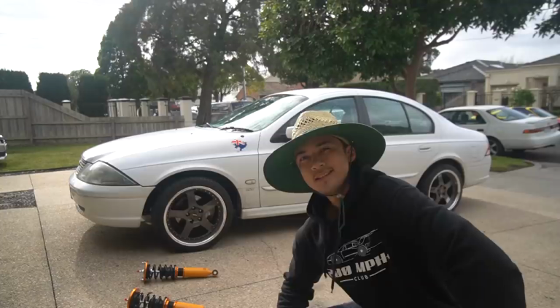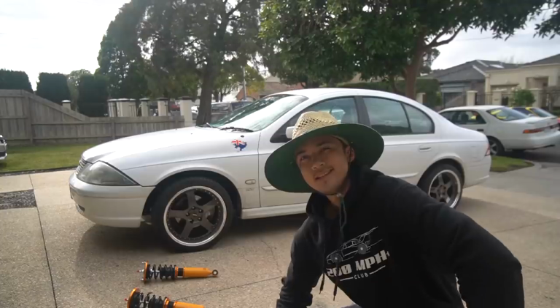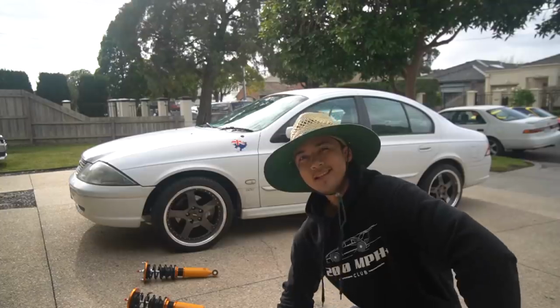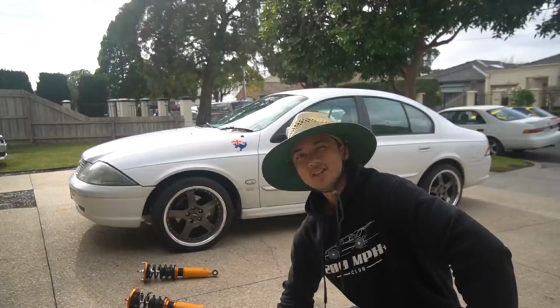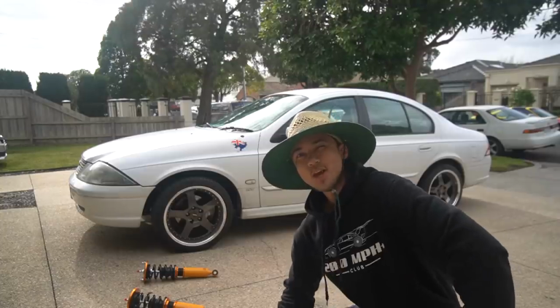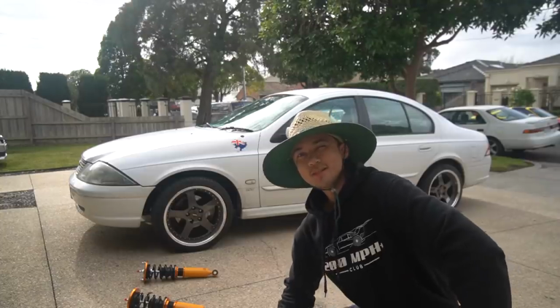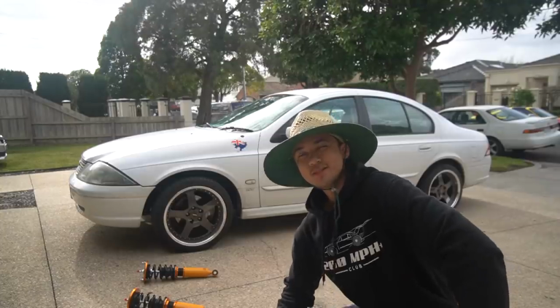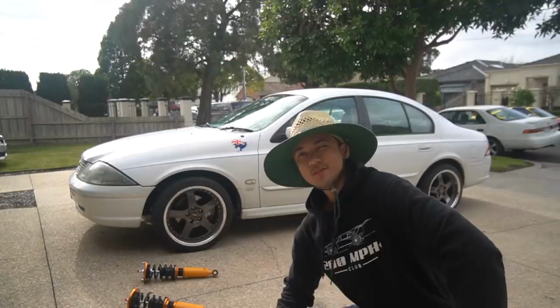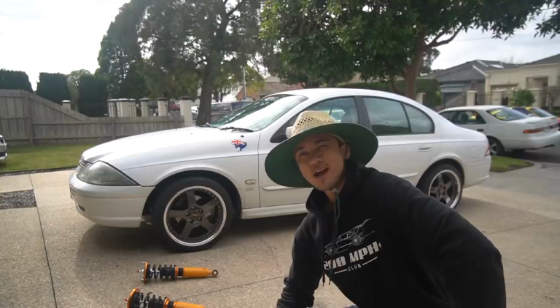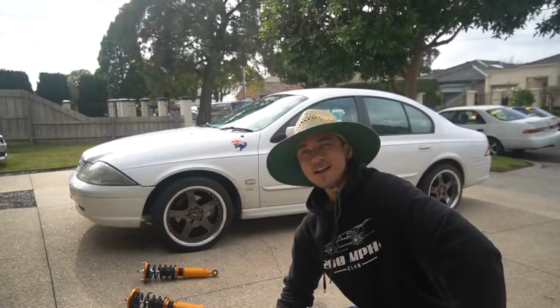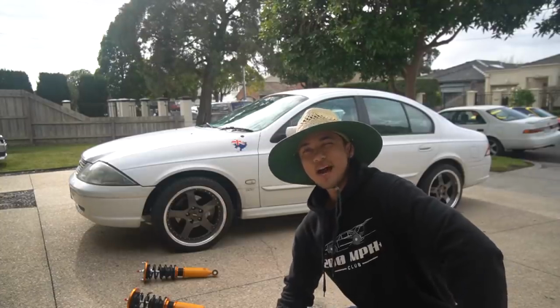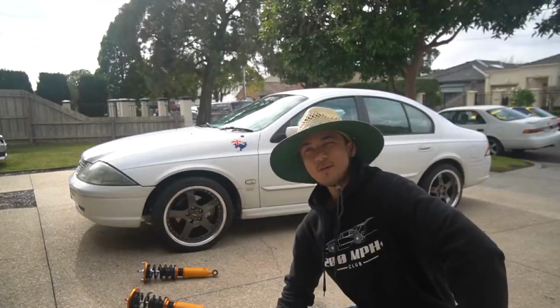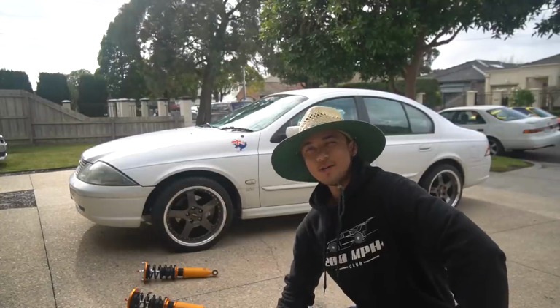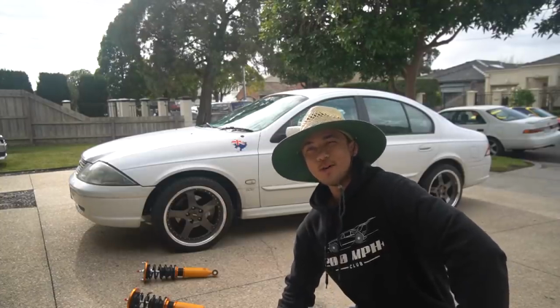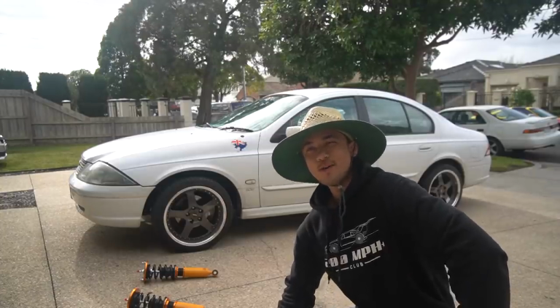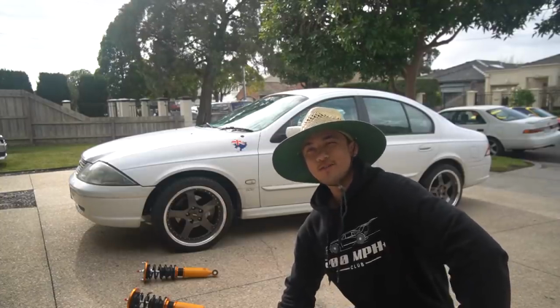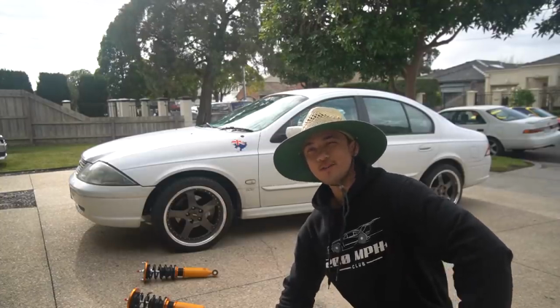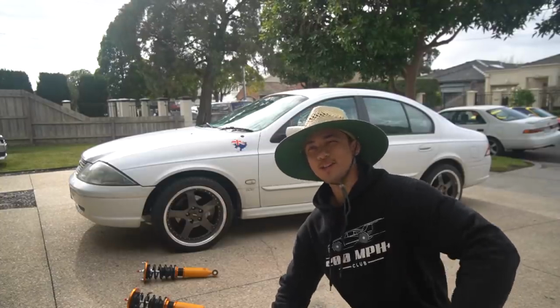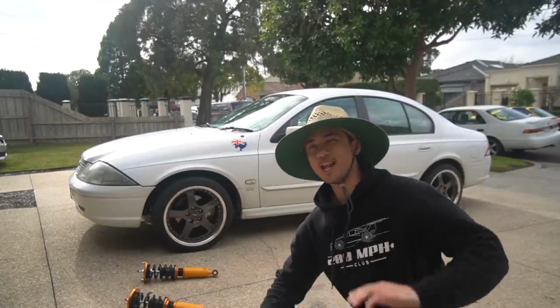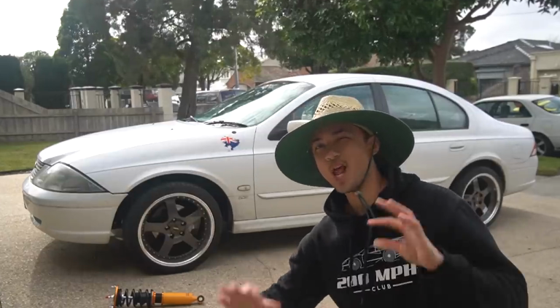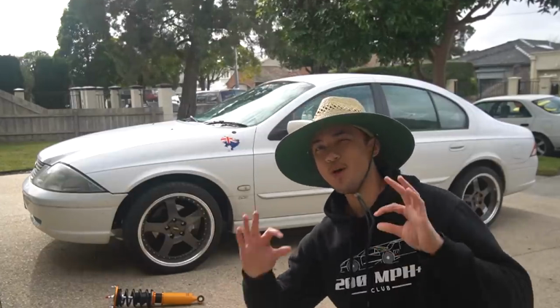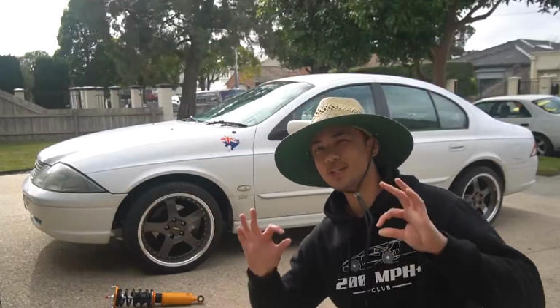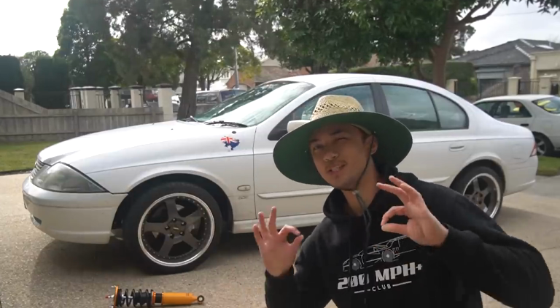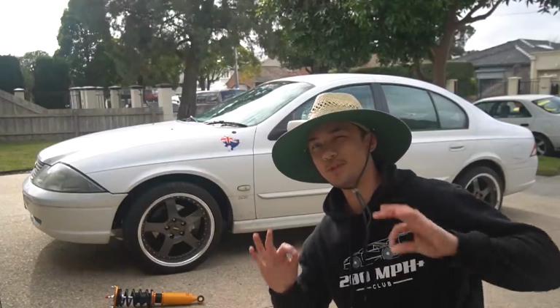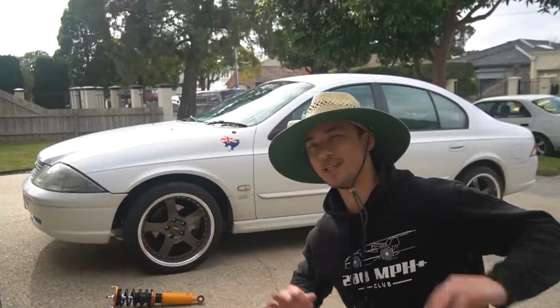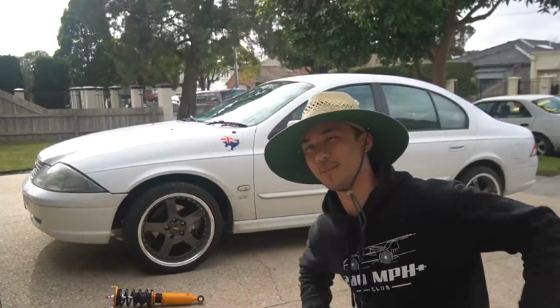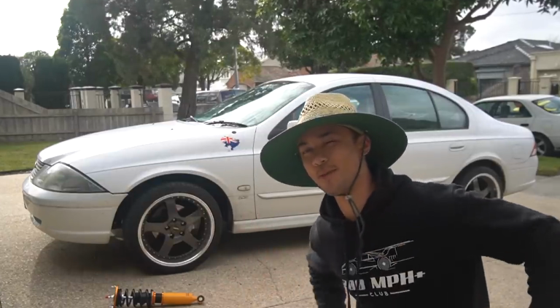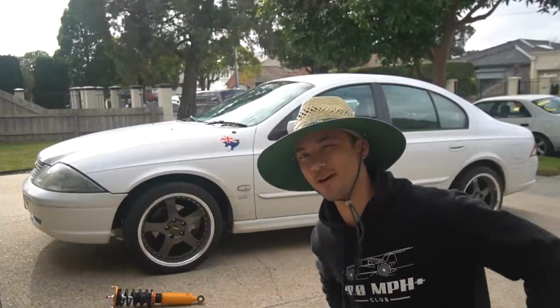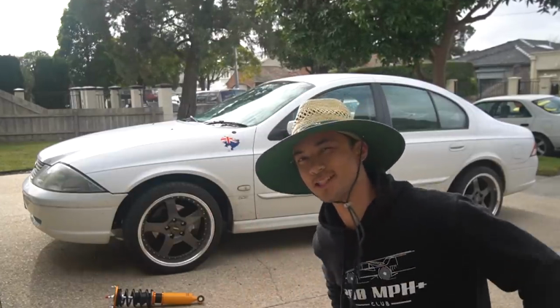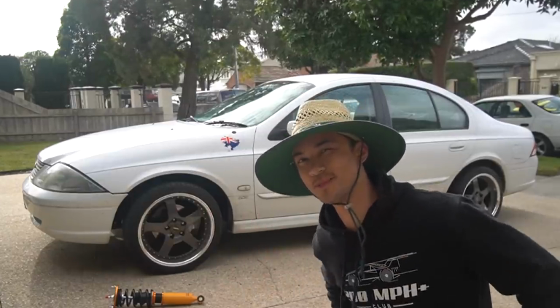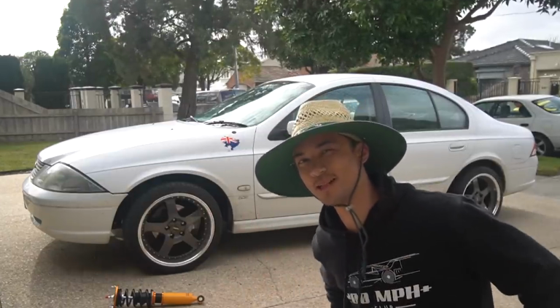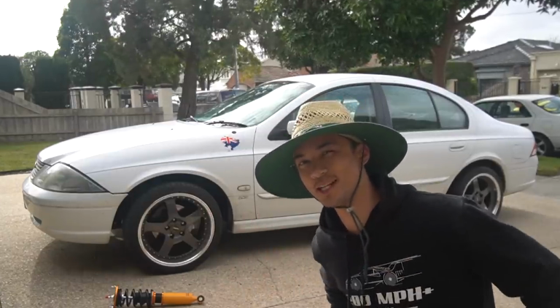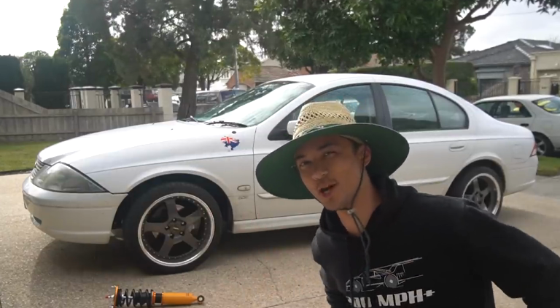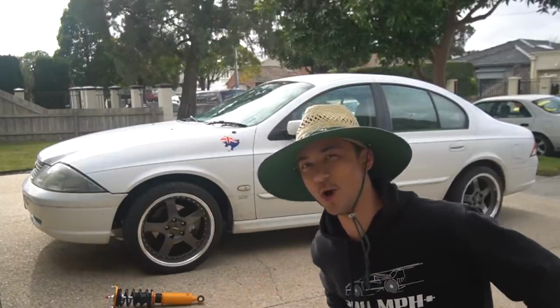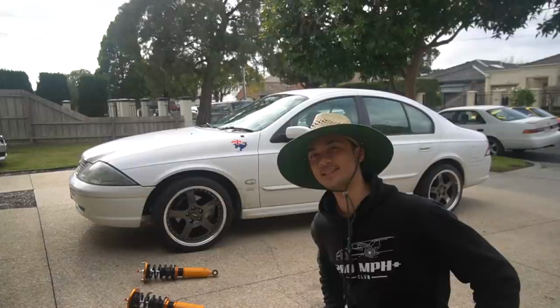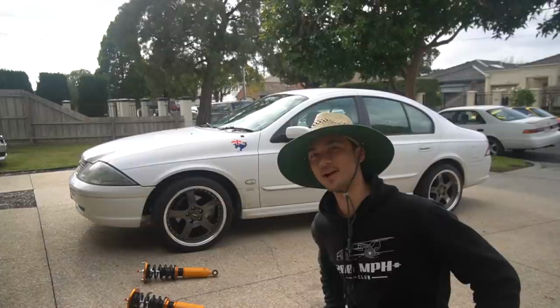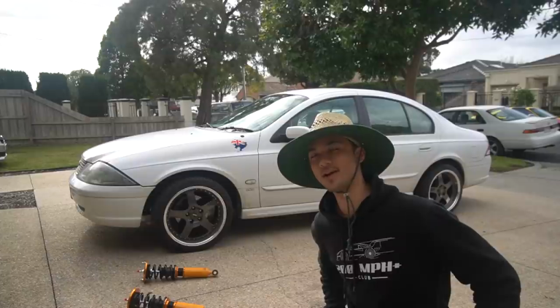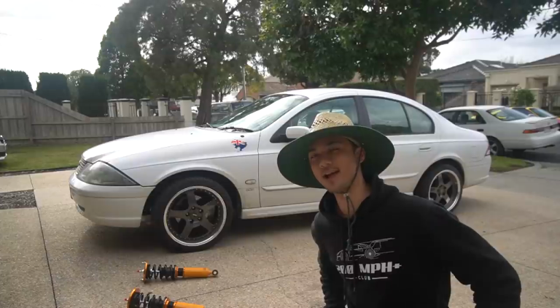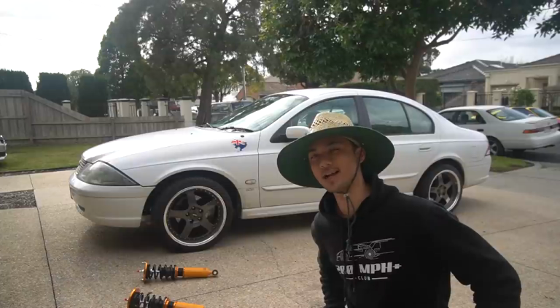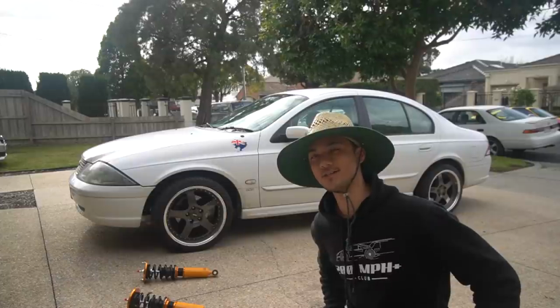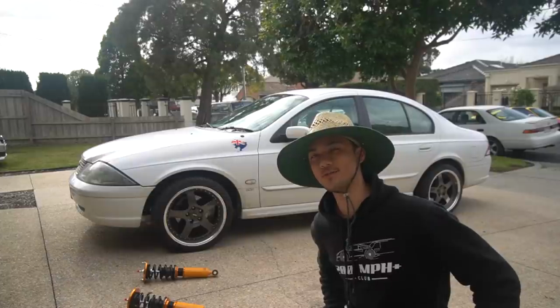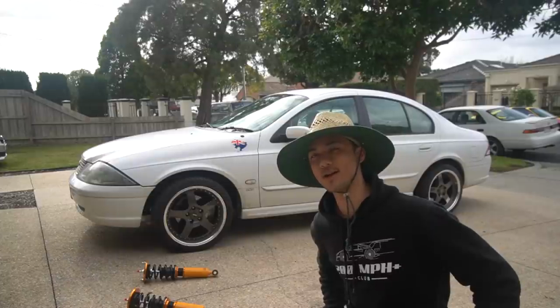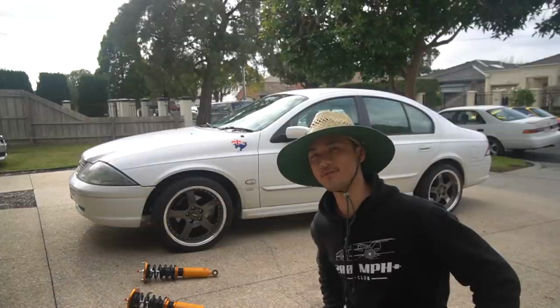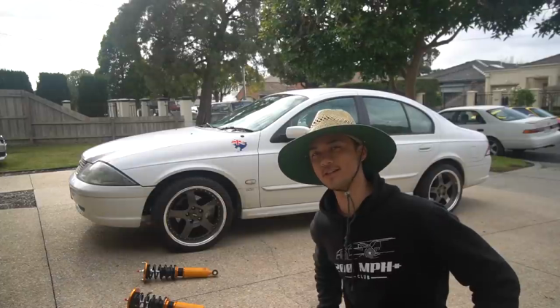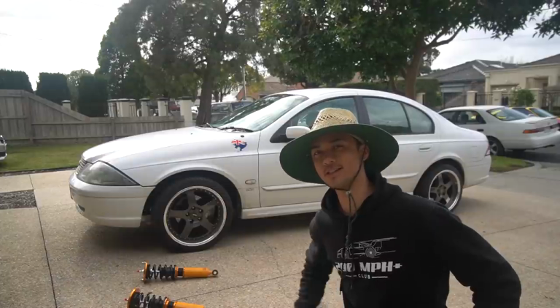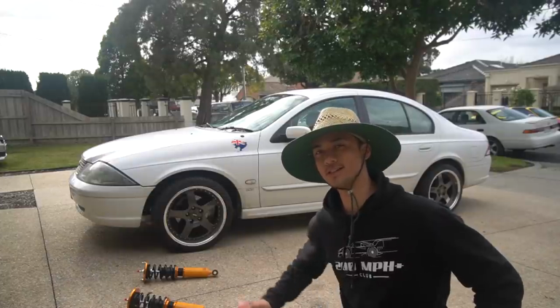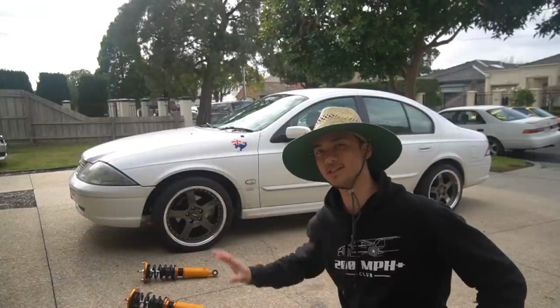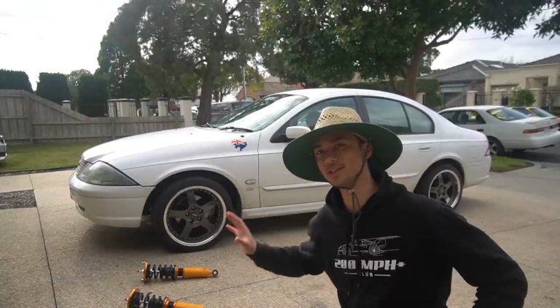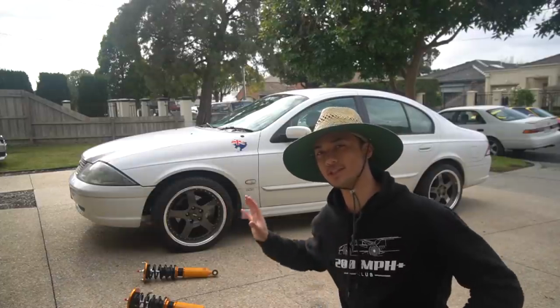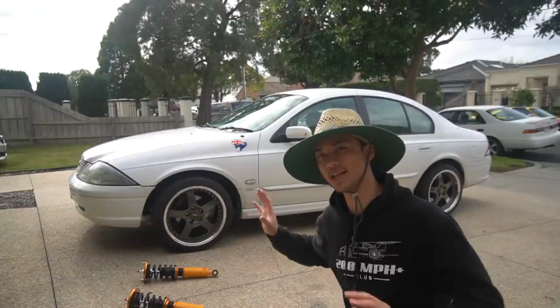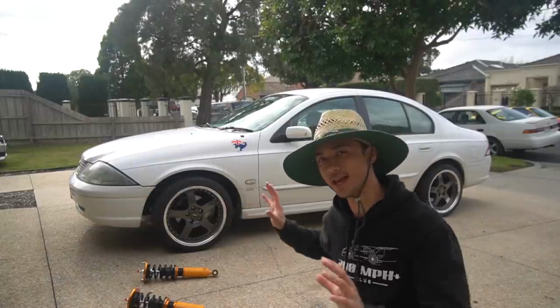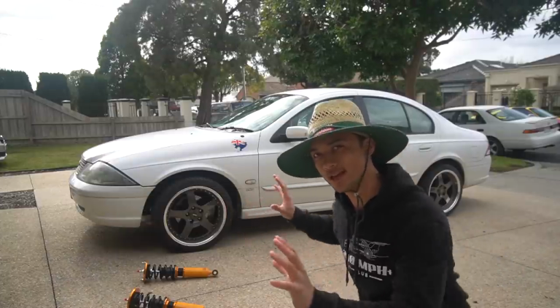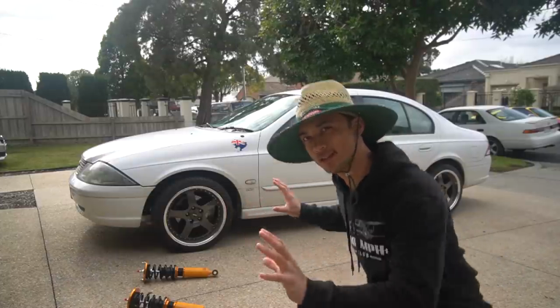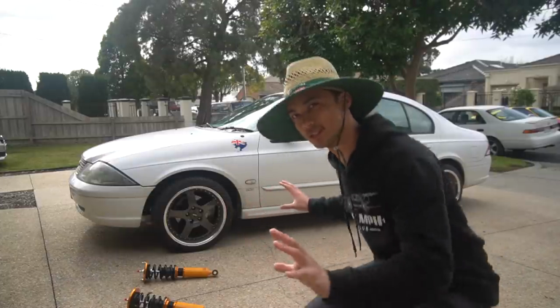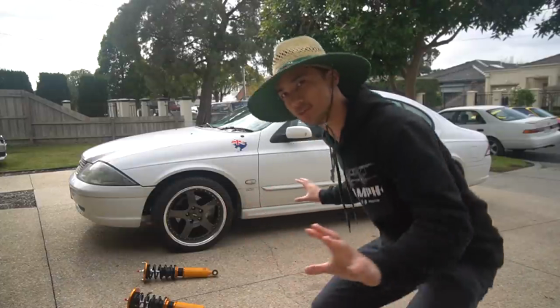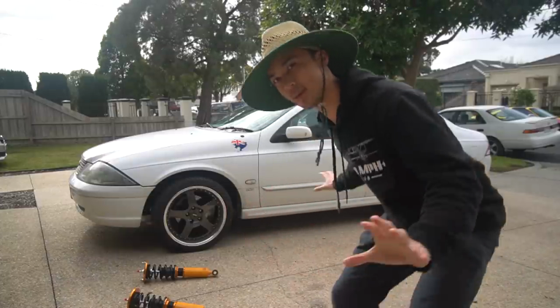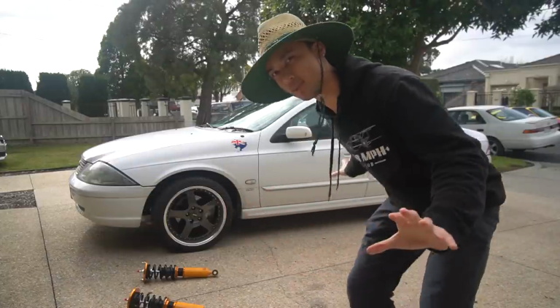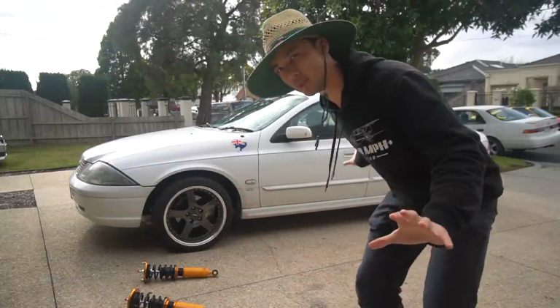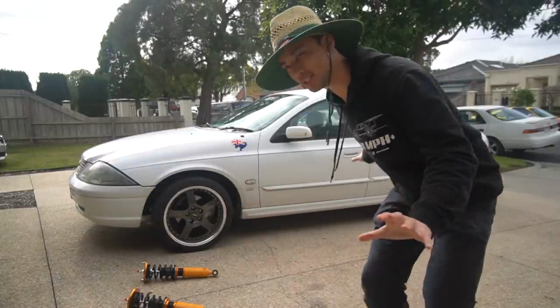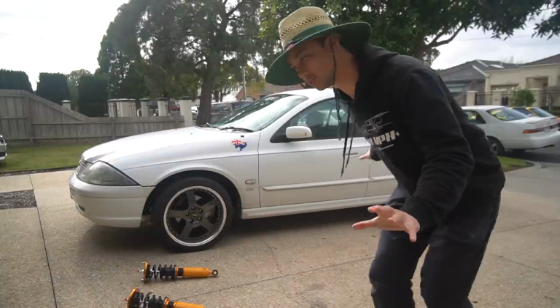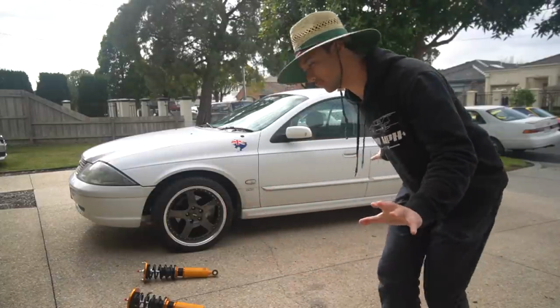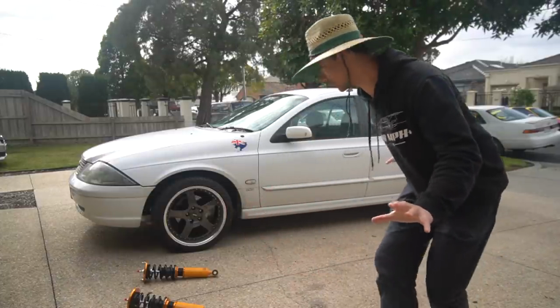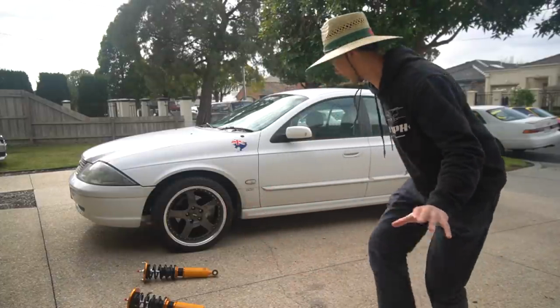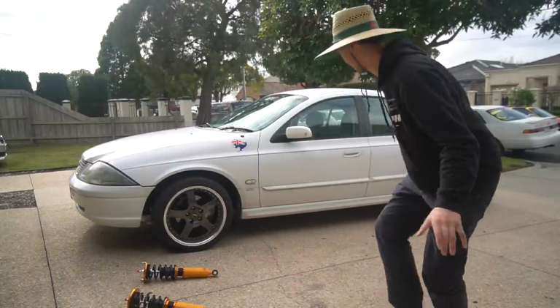In terms of ride height, we're going for the lowest we can possibly go. So as a reference, just remember what this looks like.